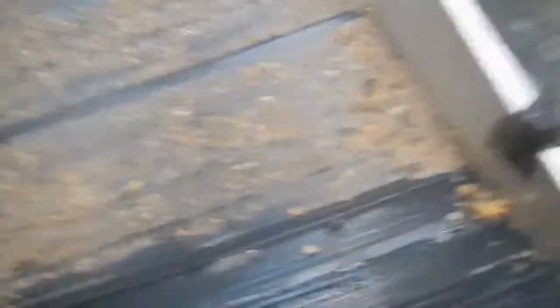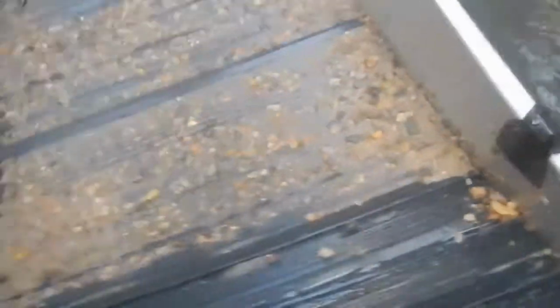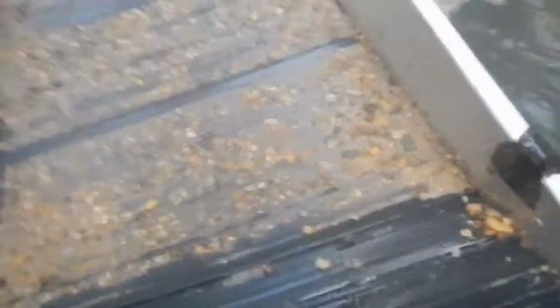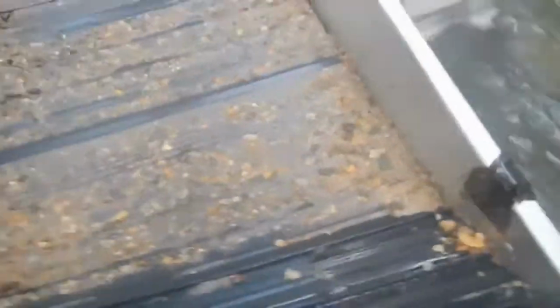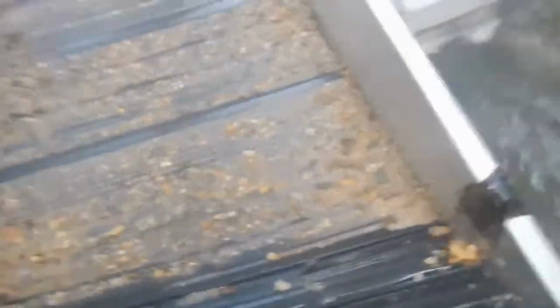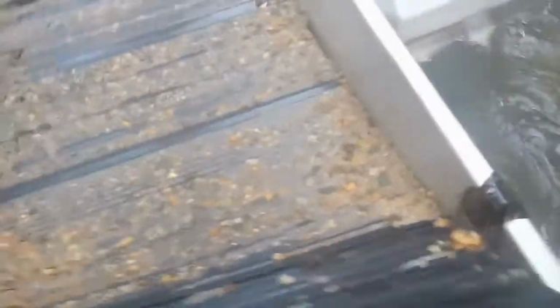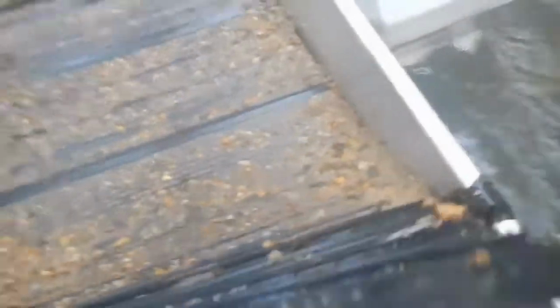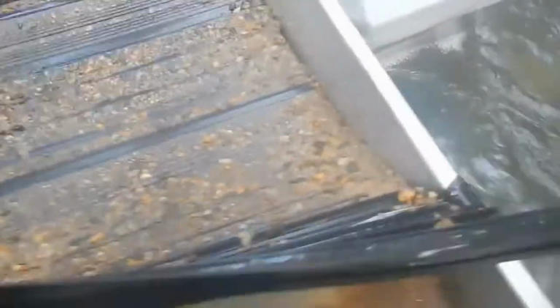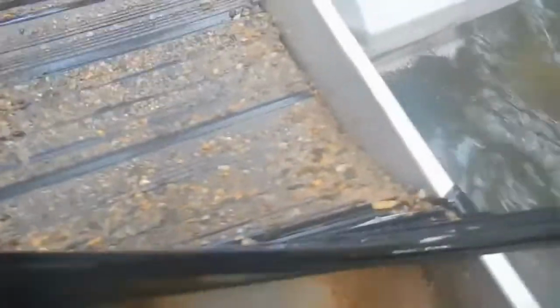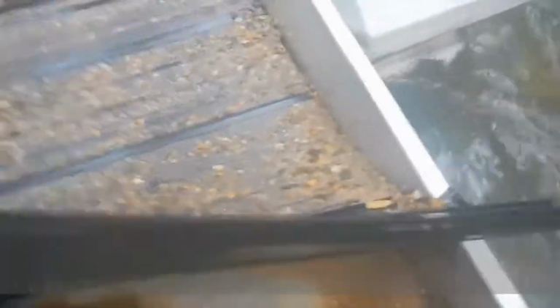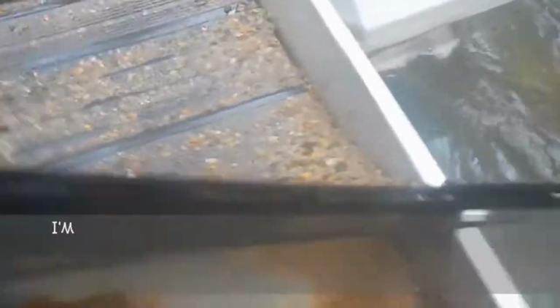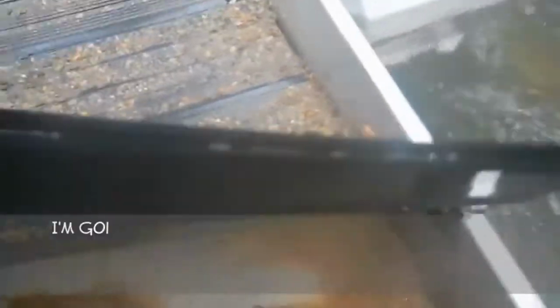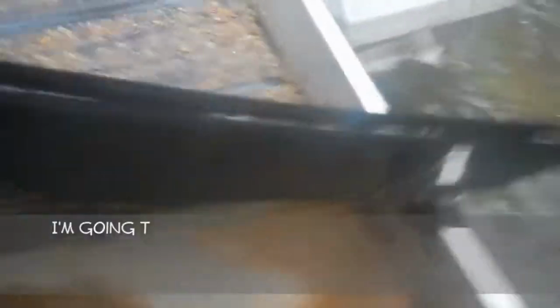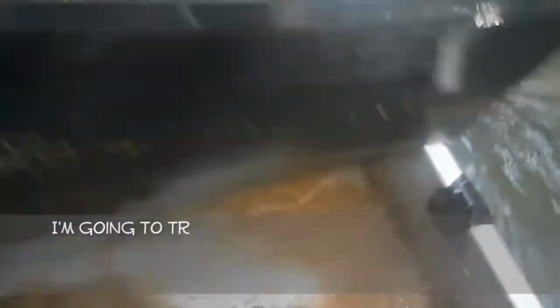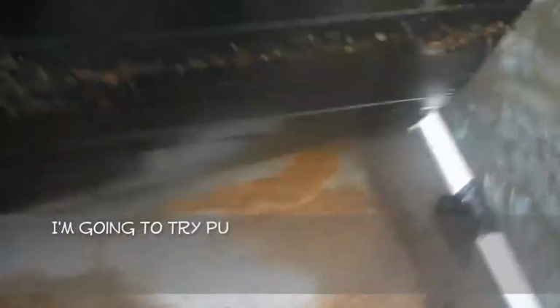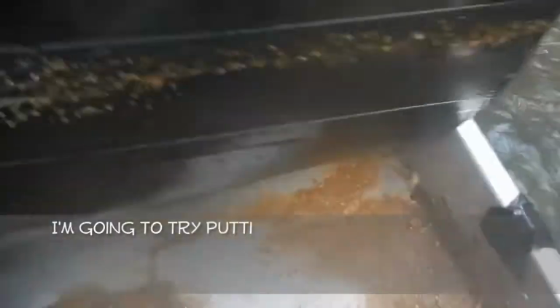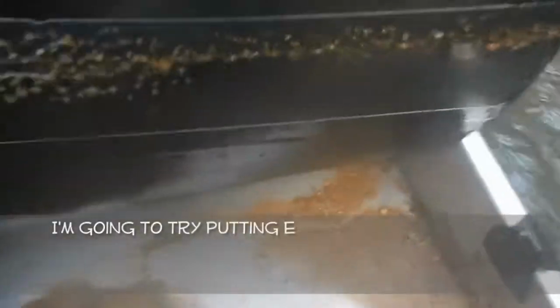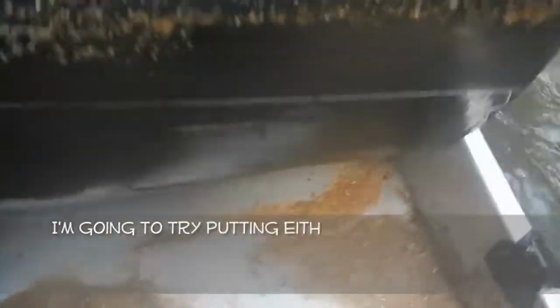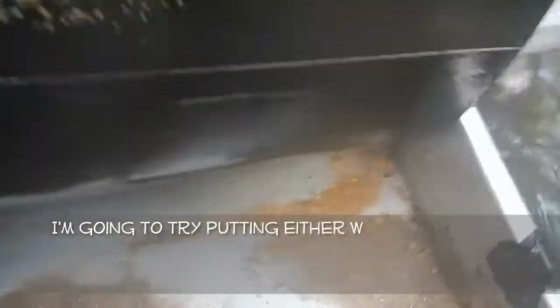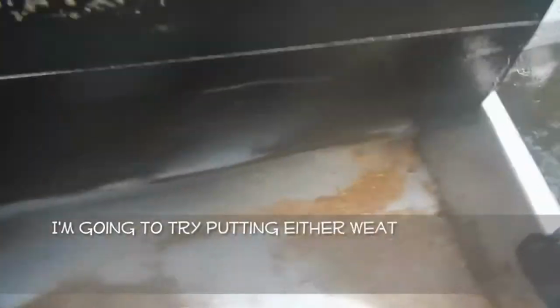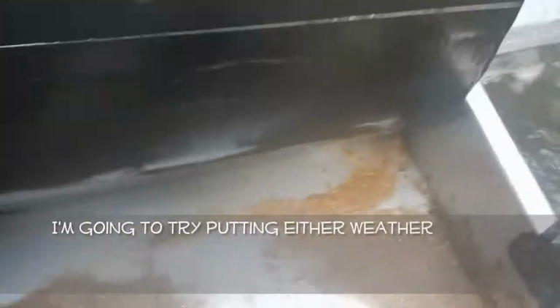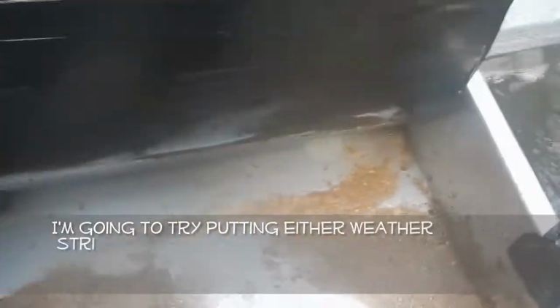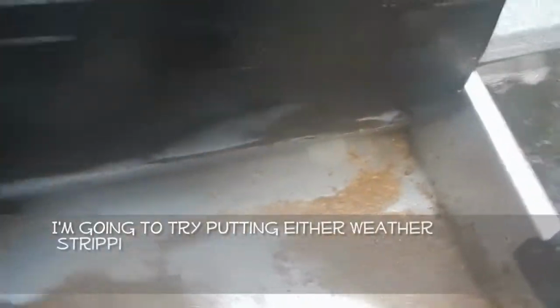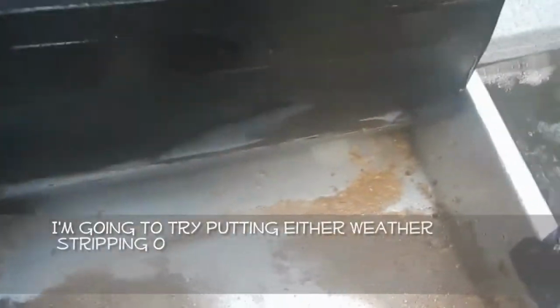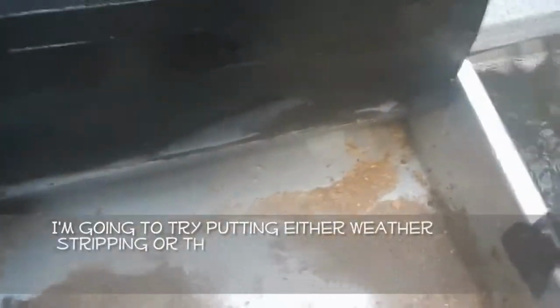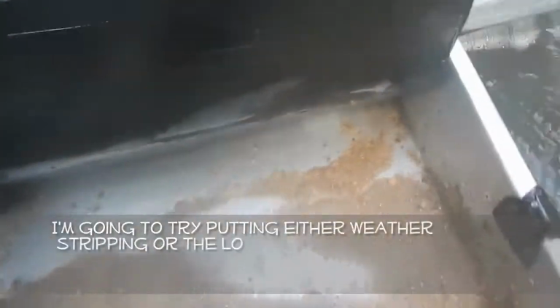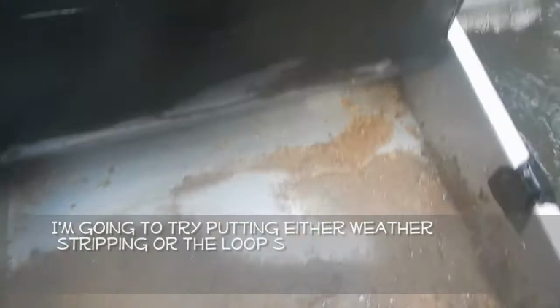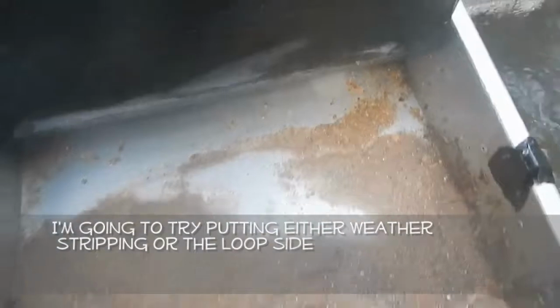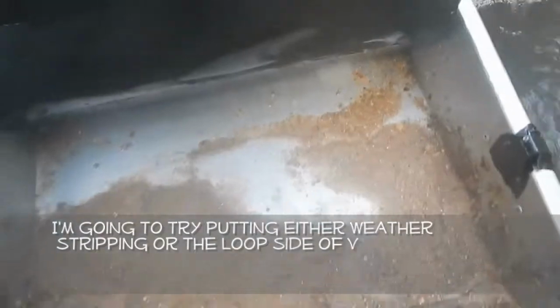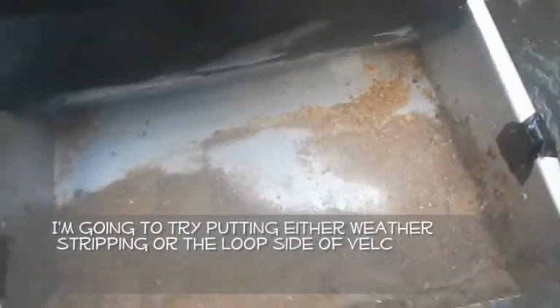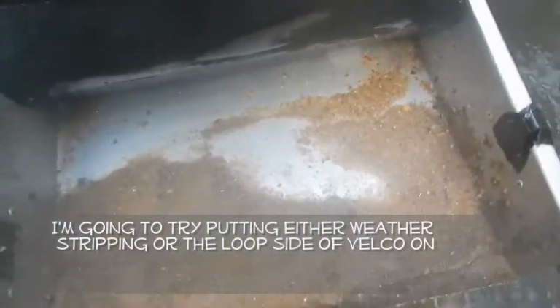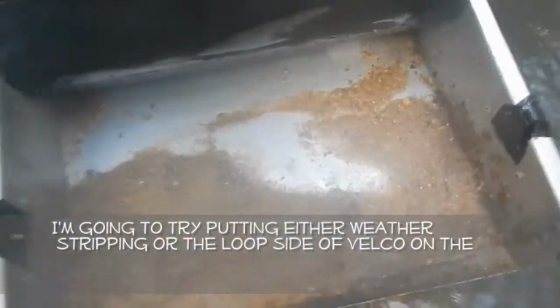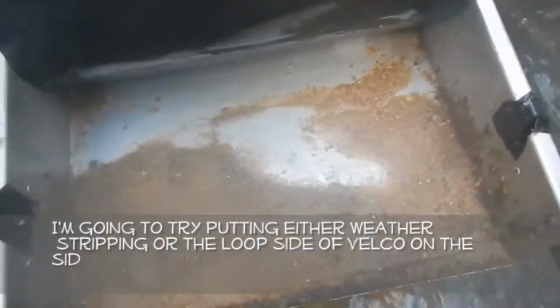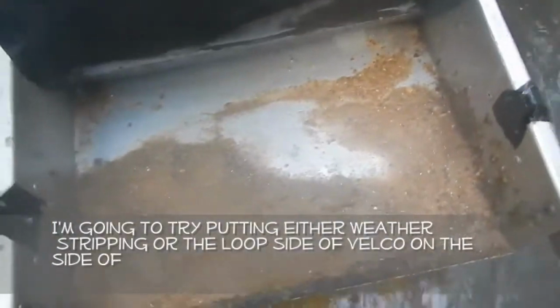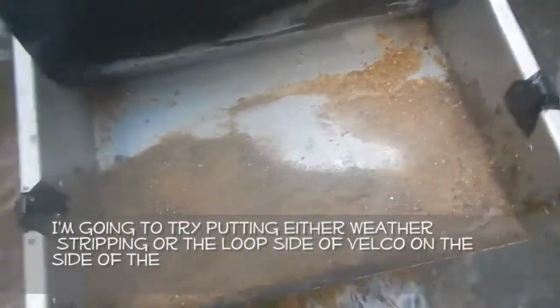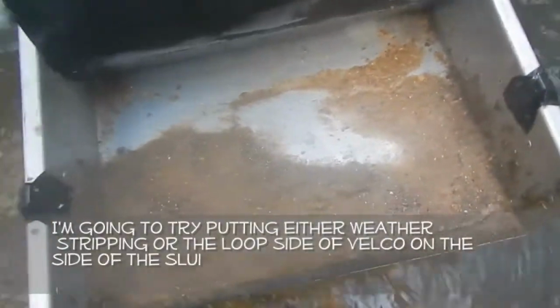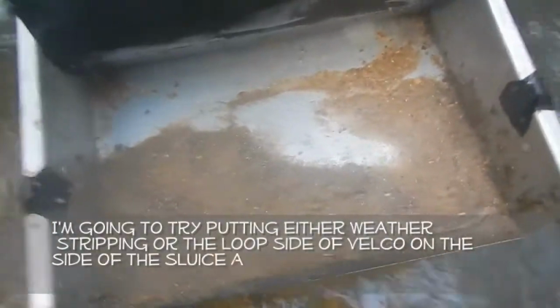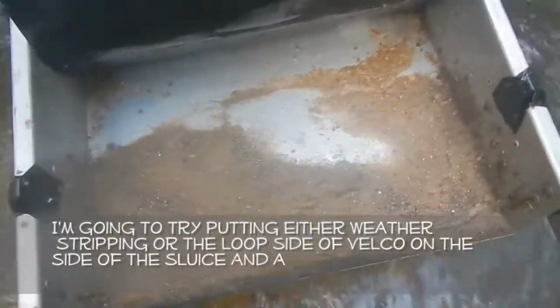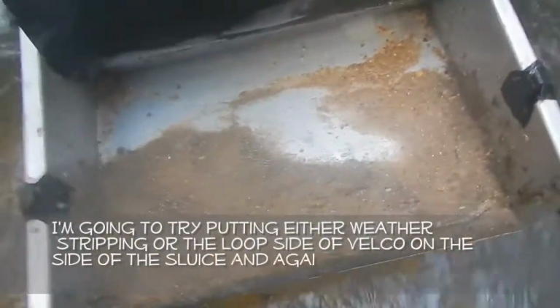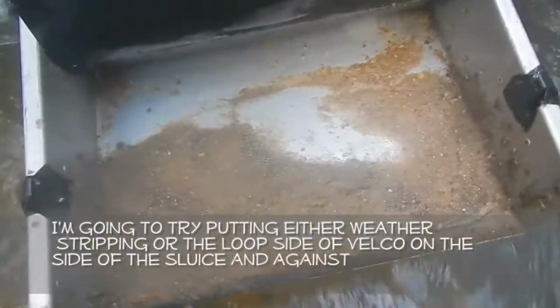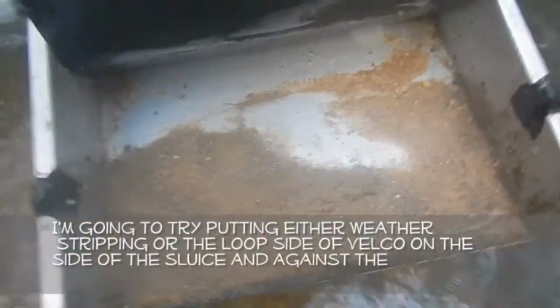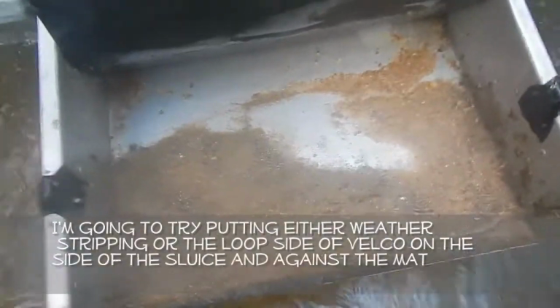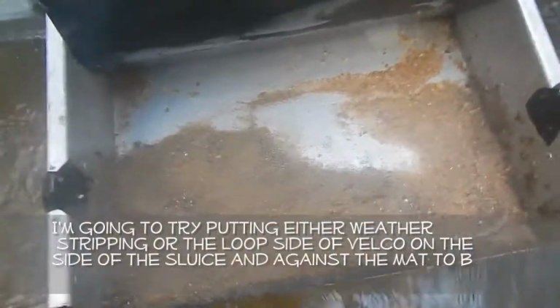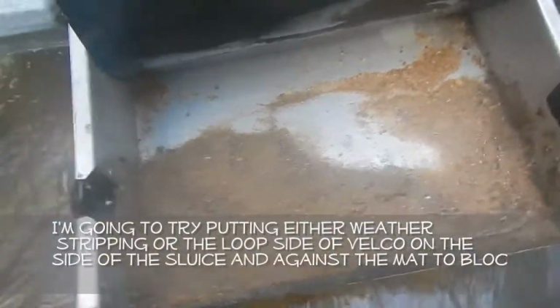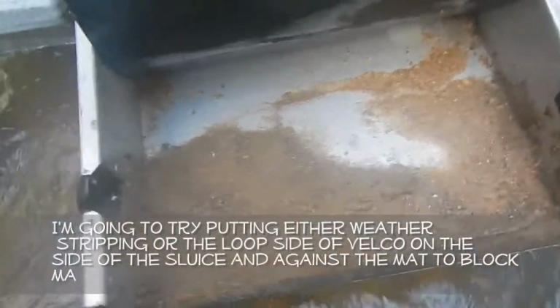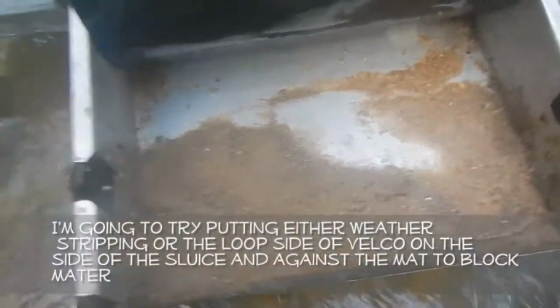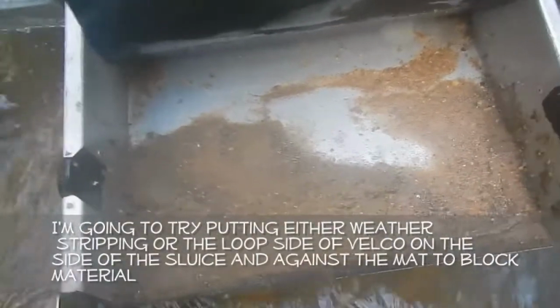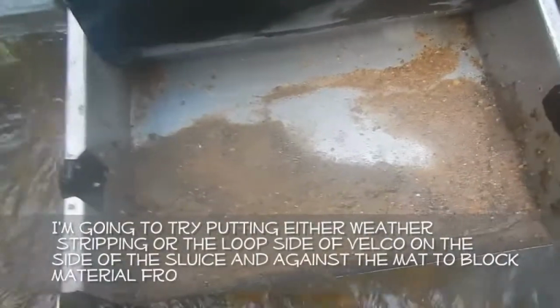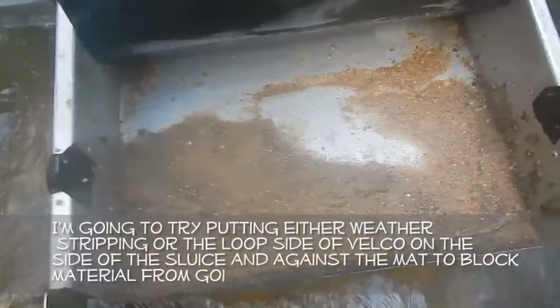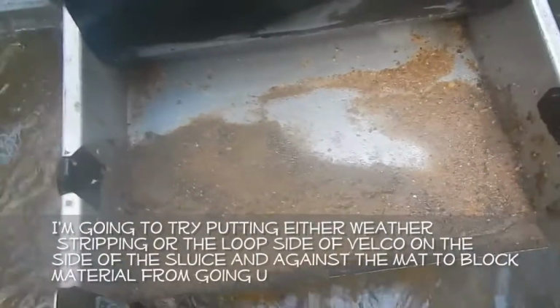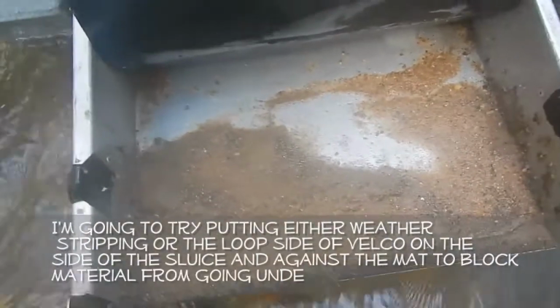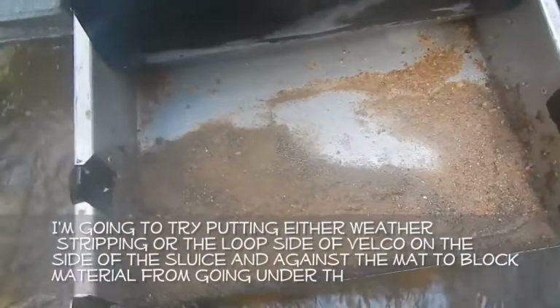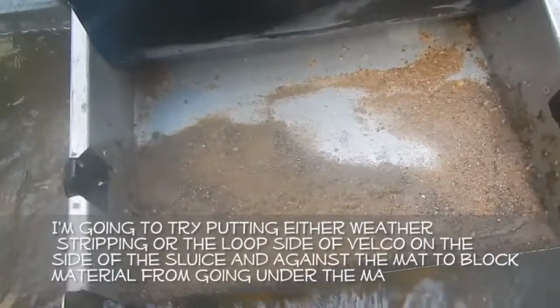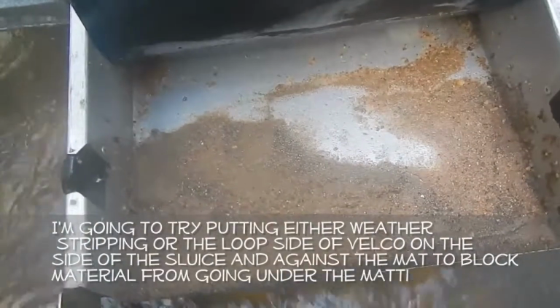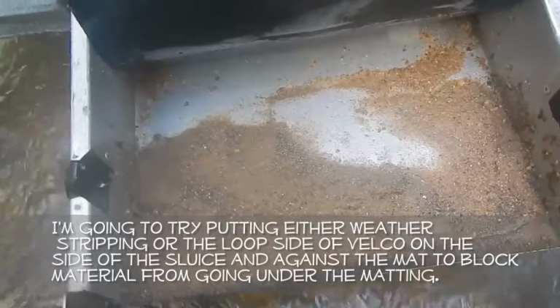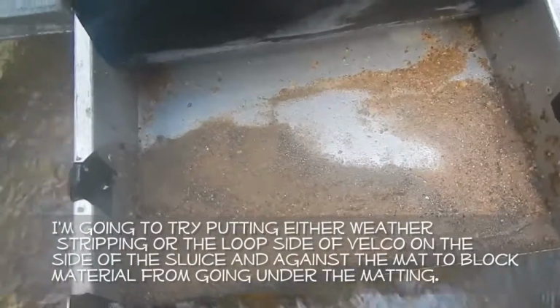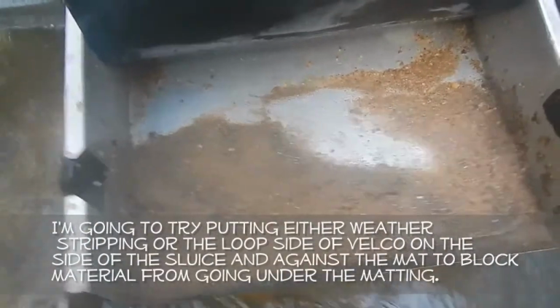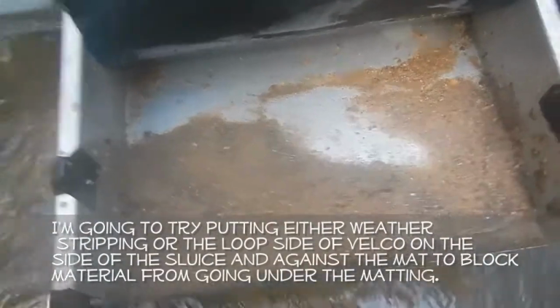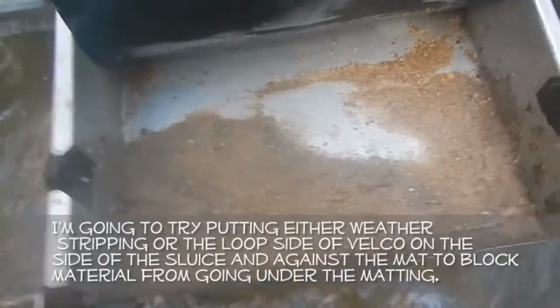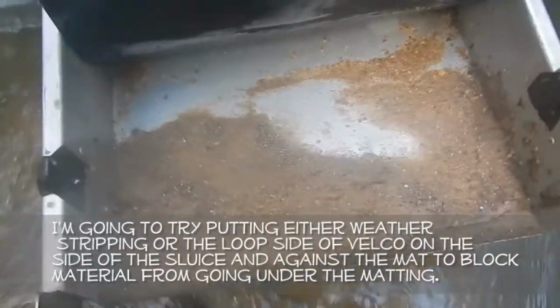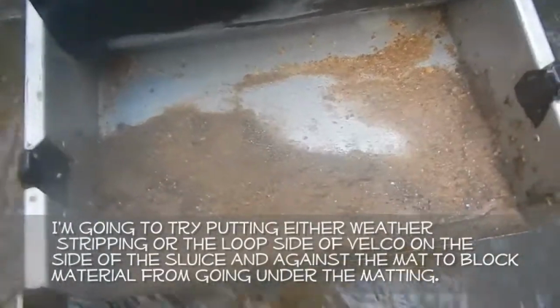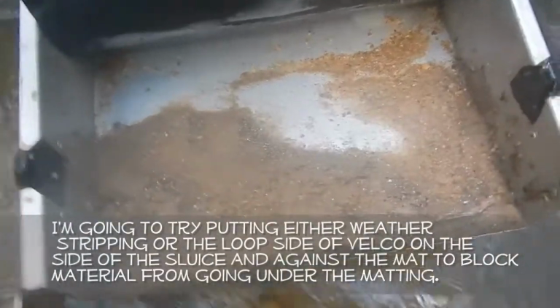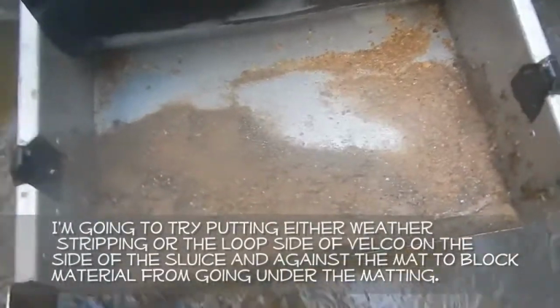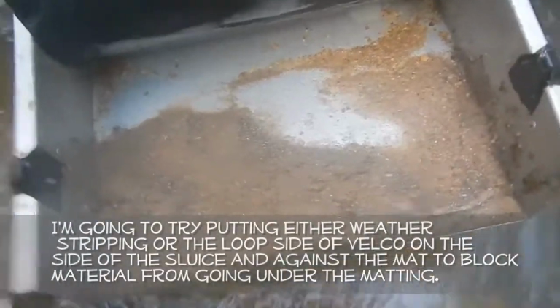Yeah, definitely had buildup — I've got to change that.